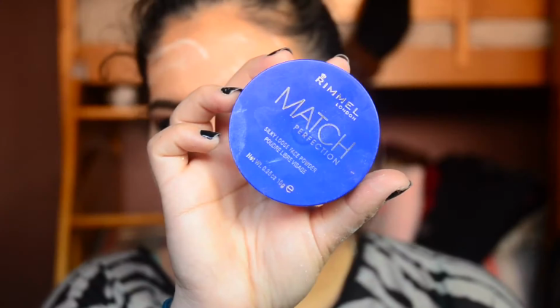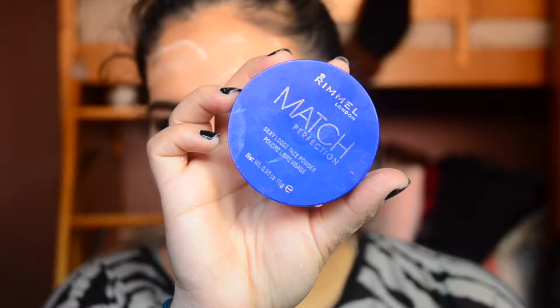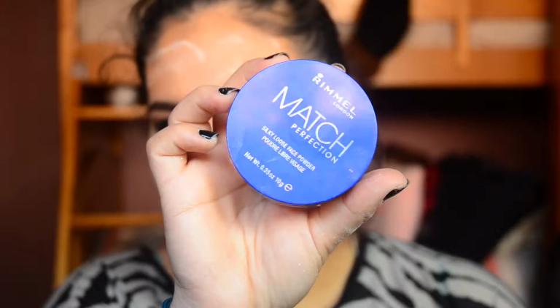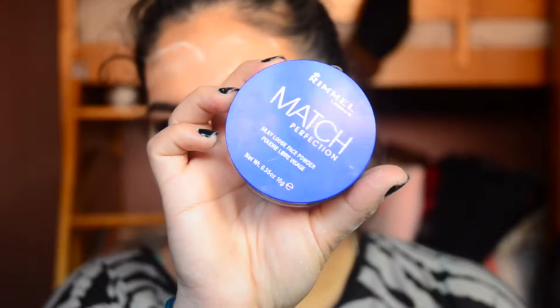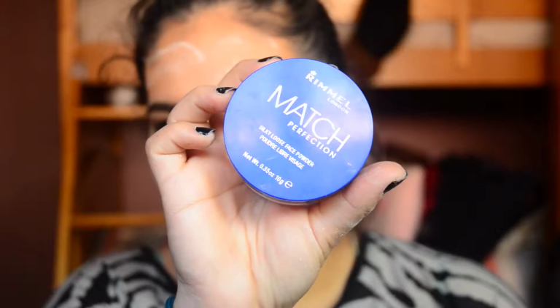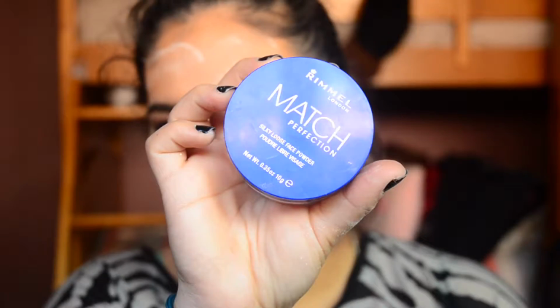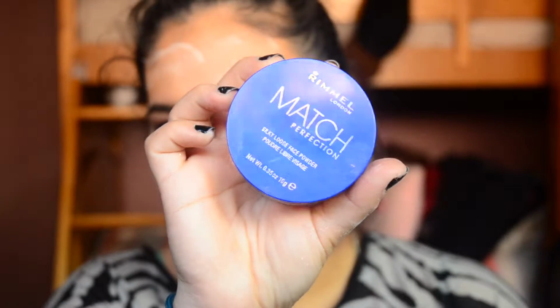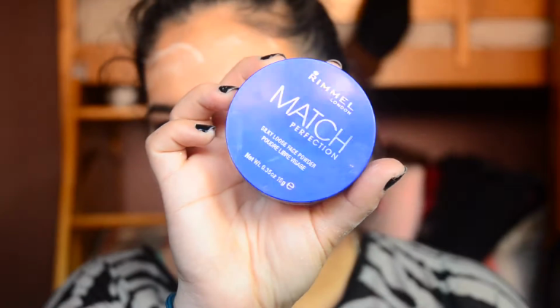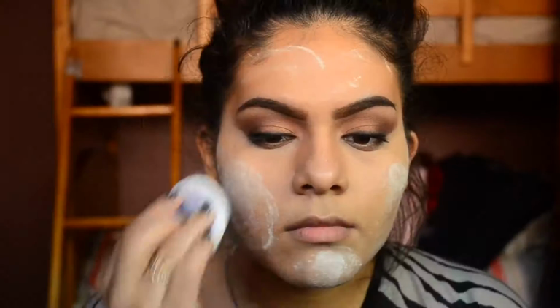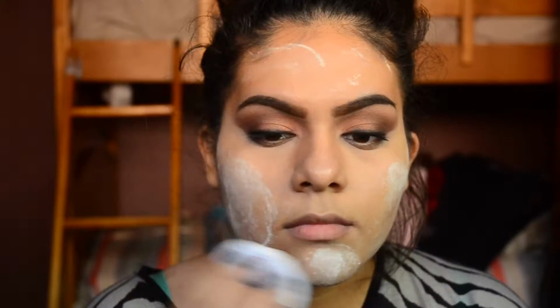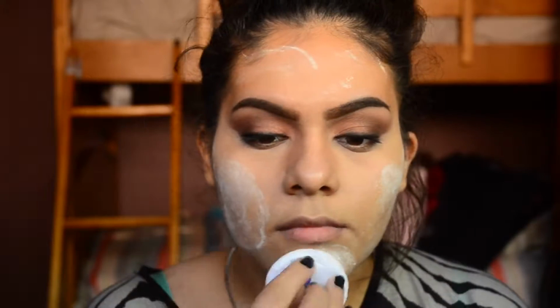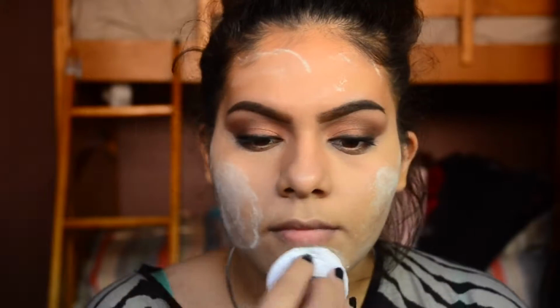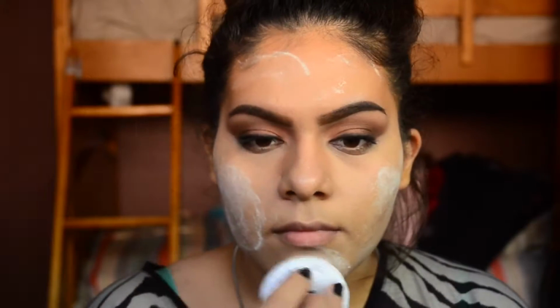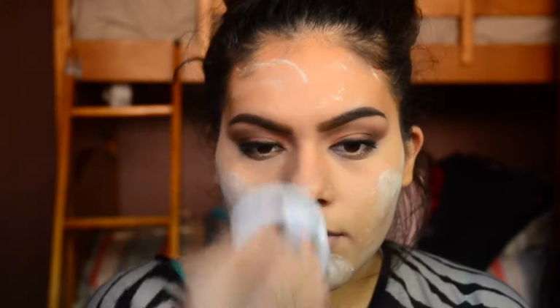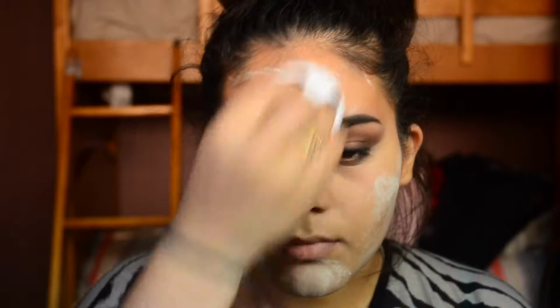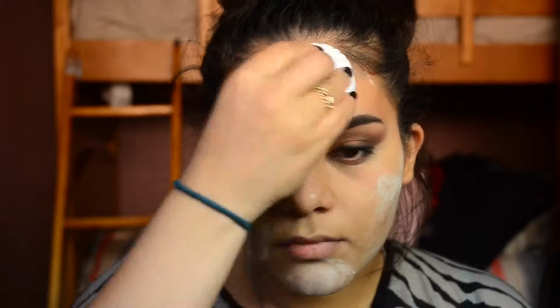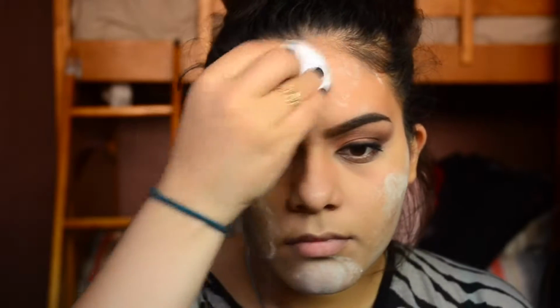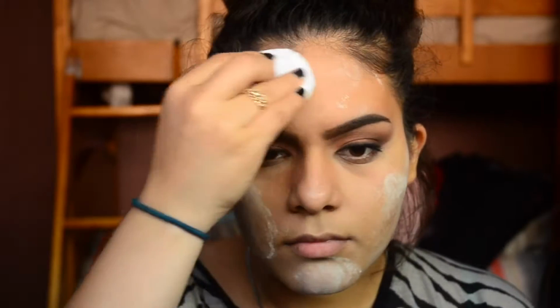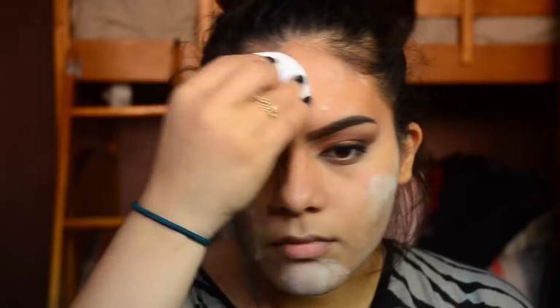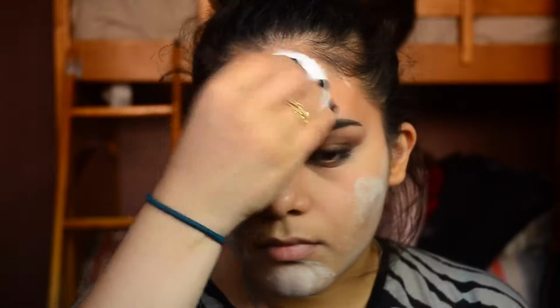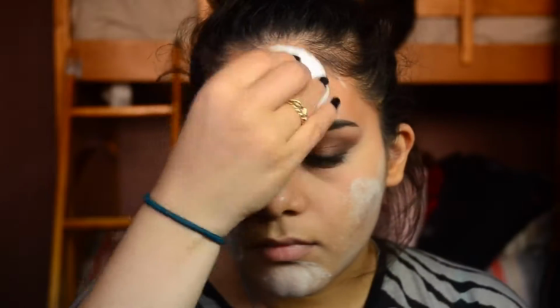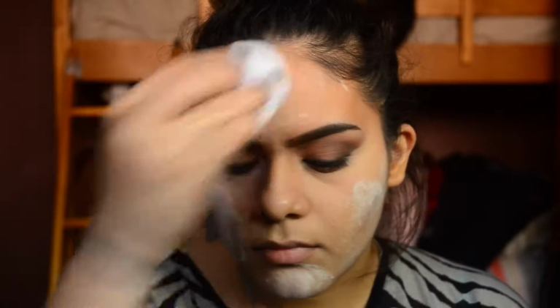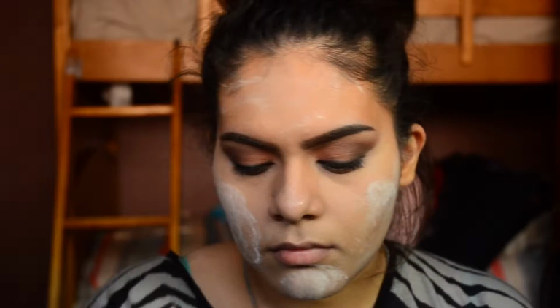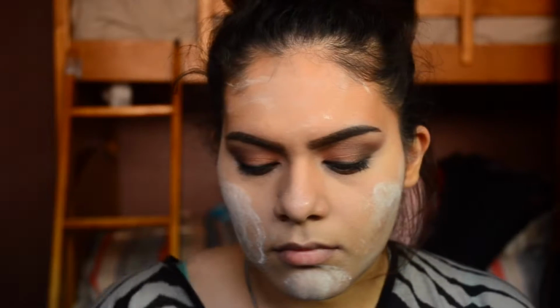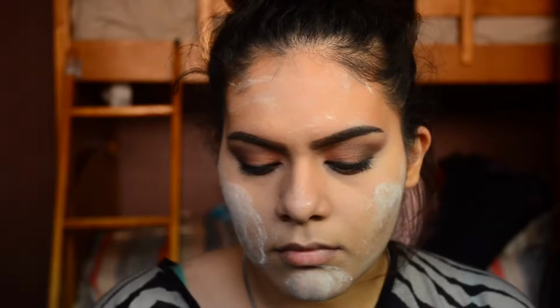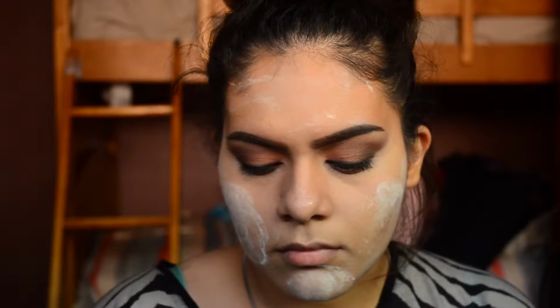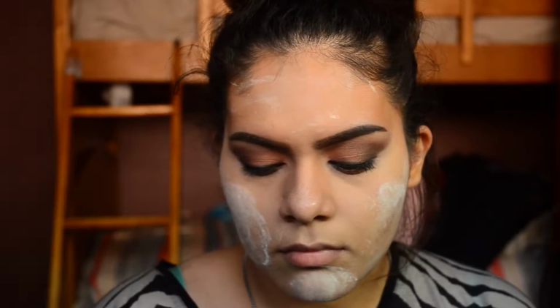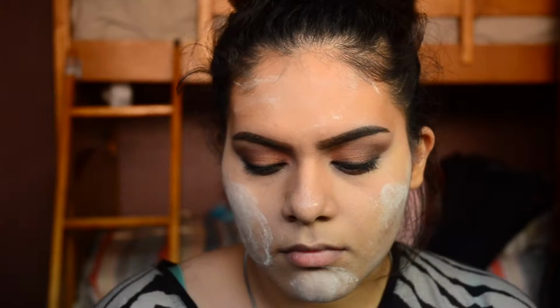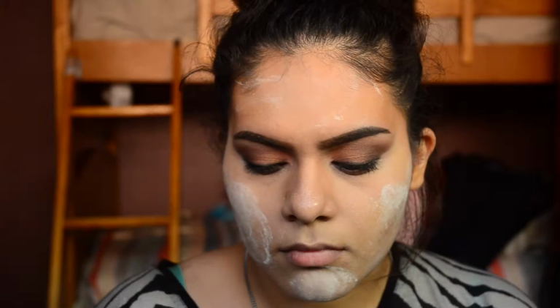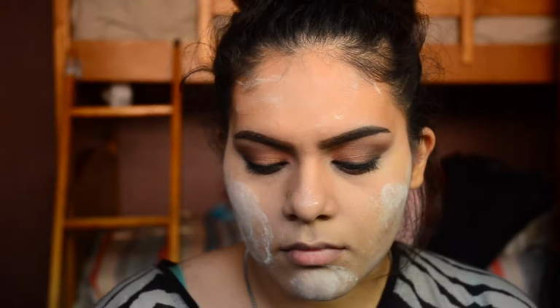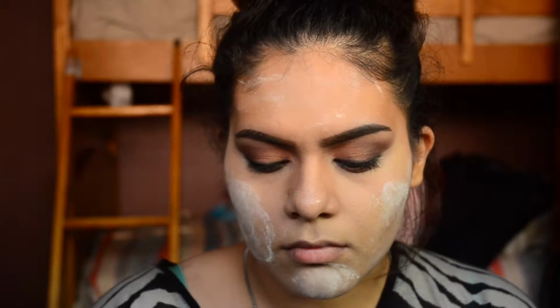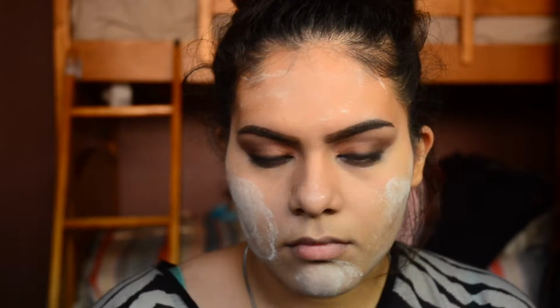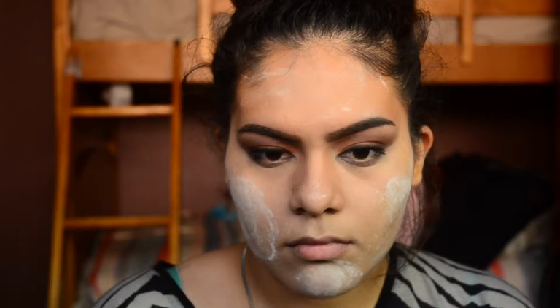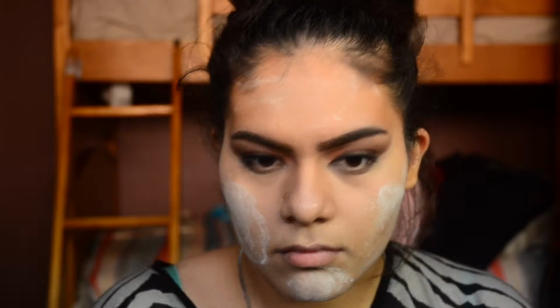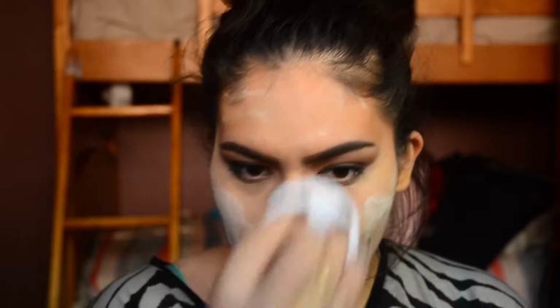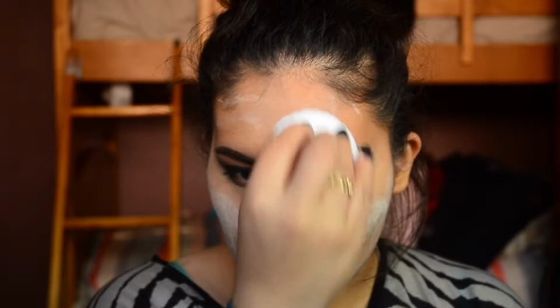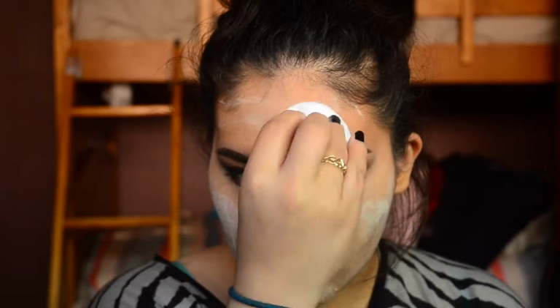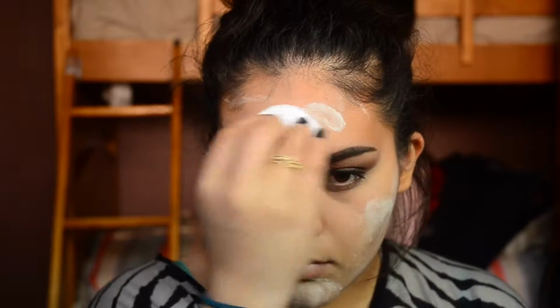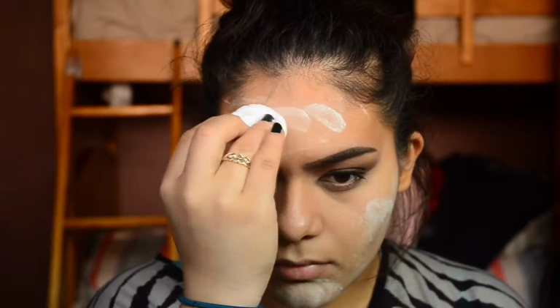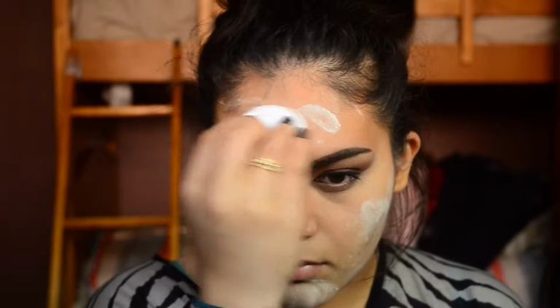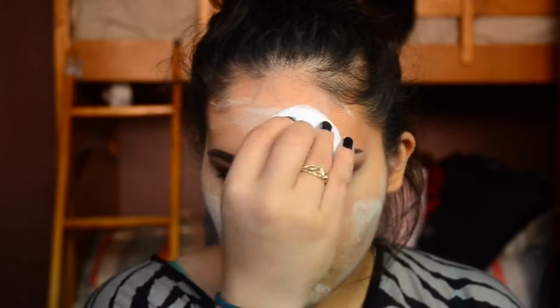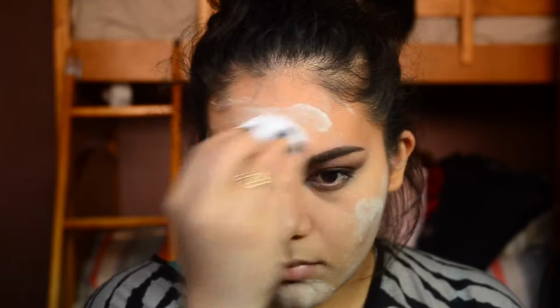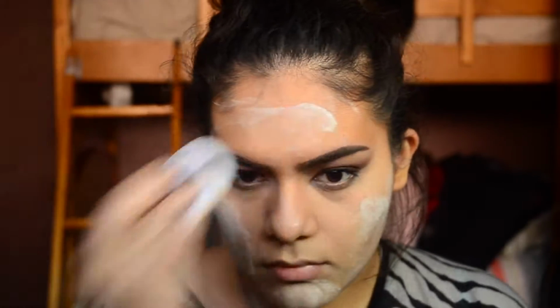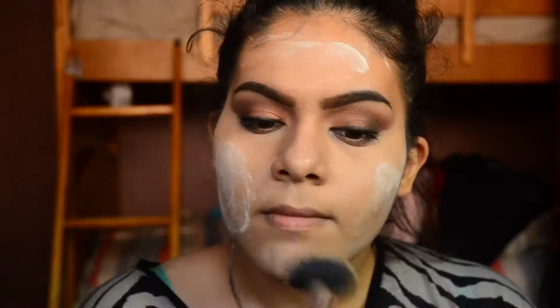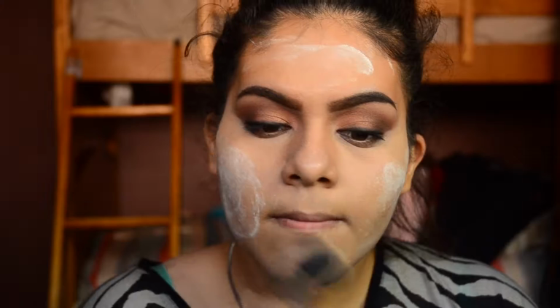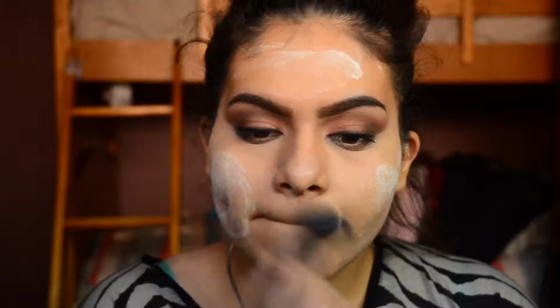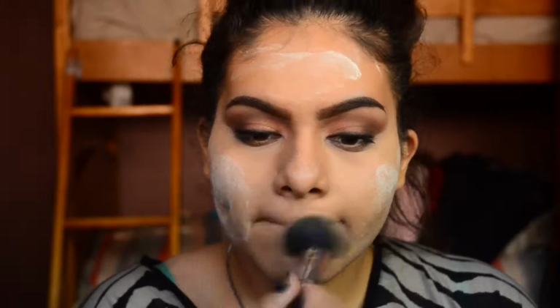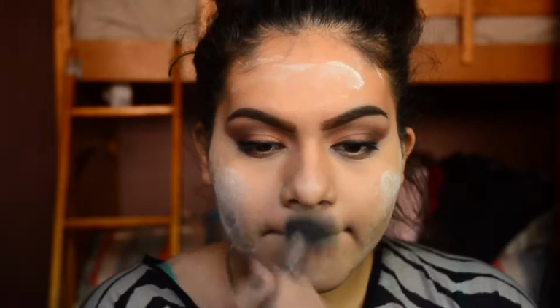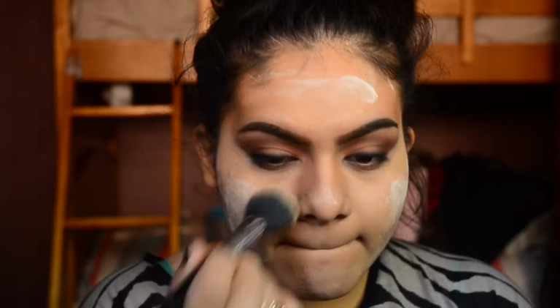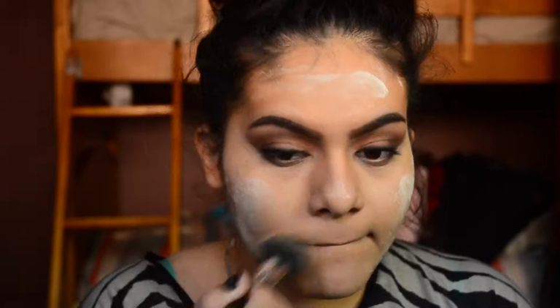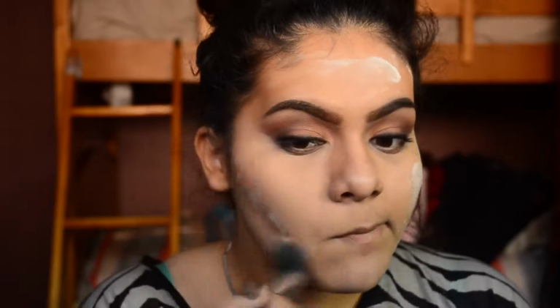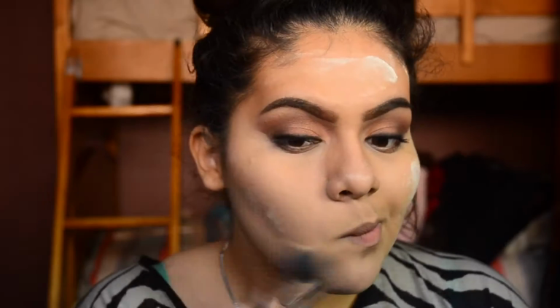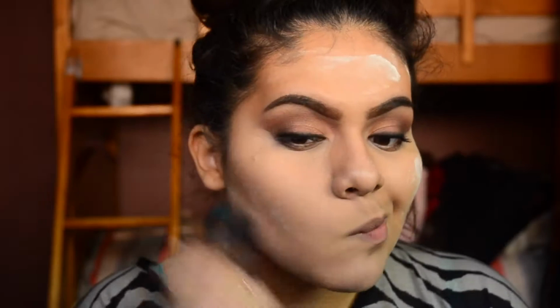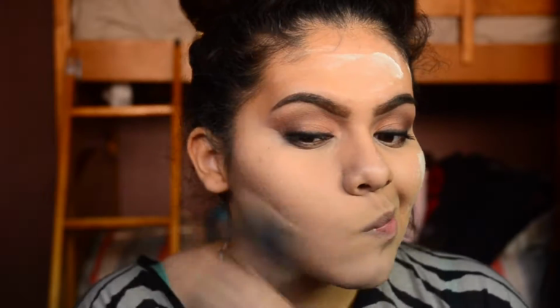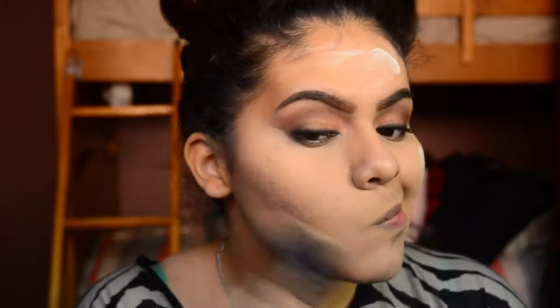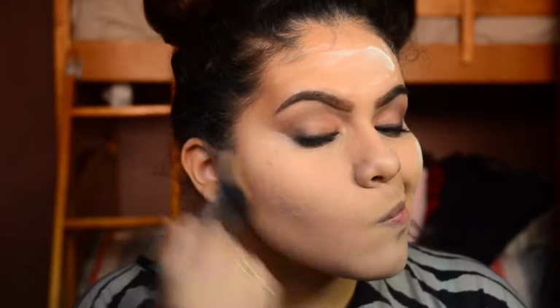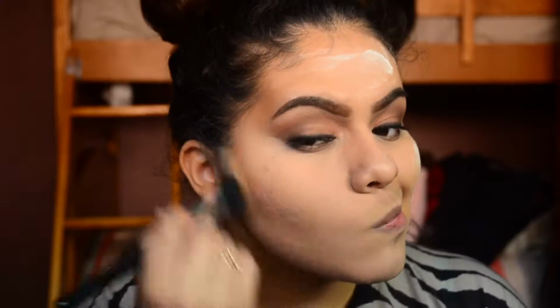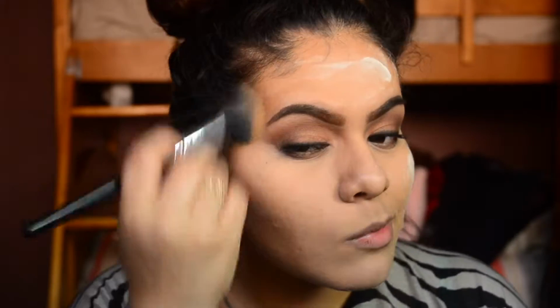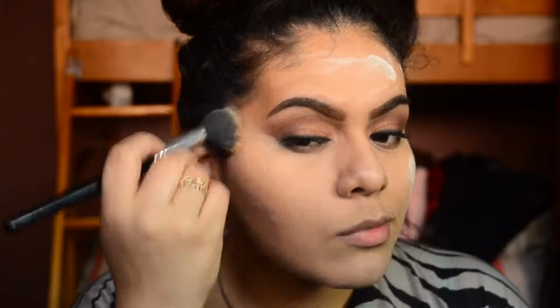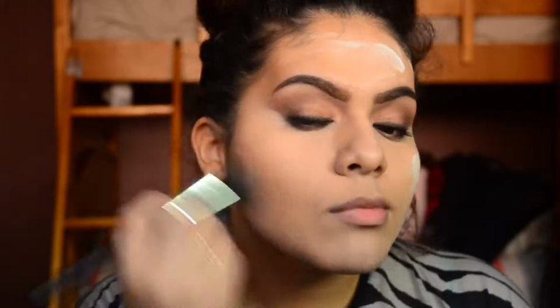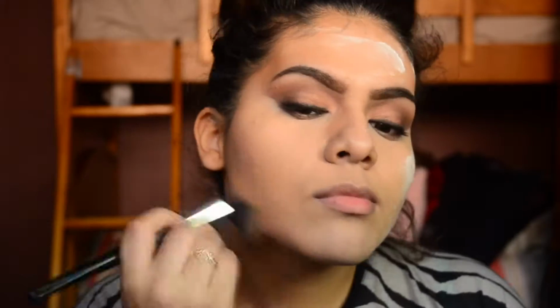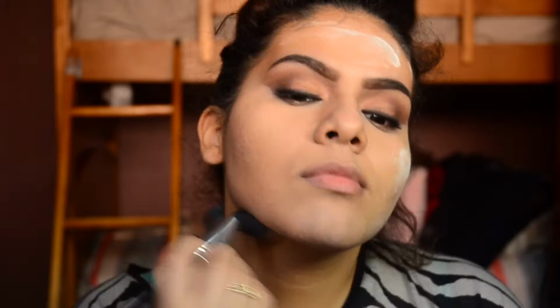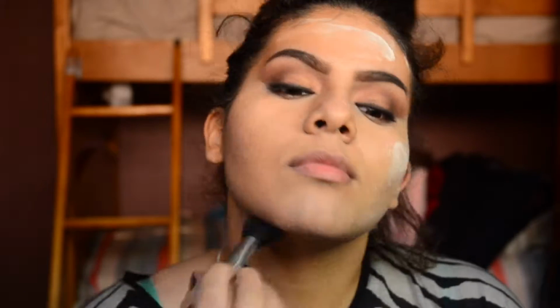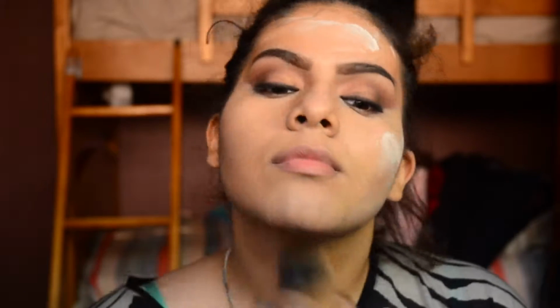To set my whole face, I'm going to take the Remel London Match Perfection Silky Loose Face Powder in the shade Transparent.